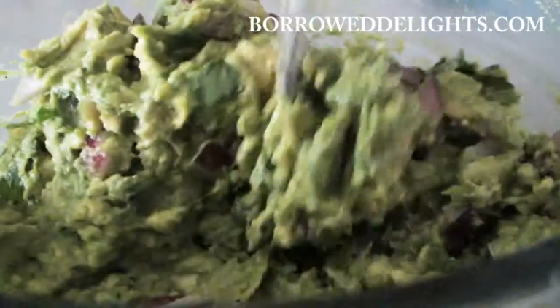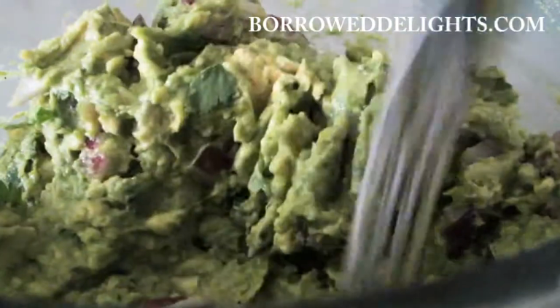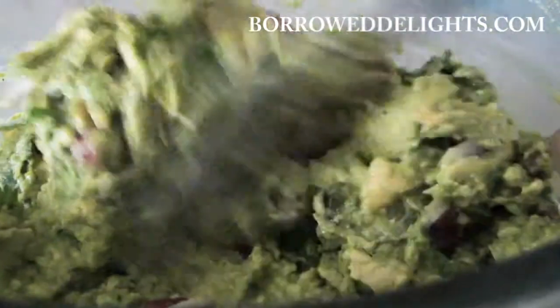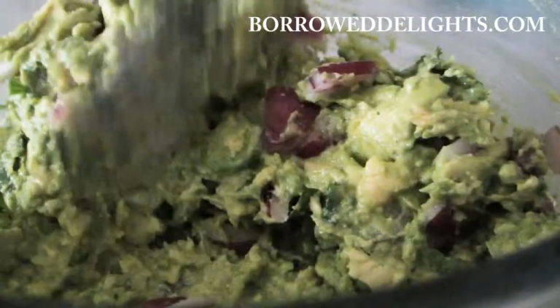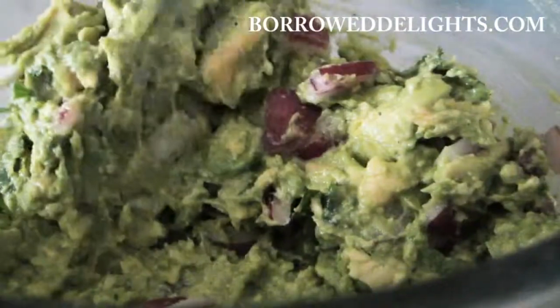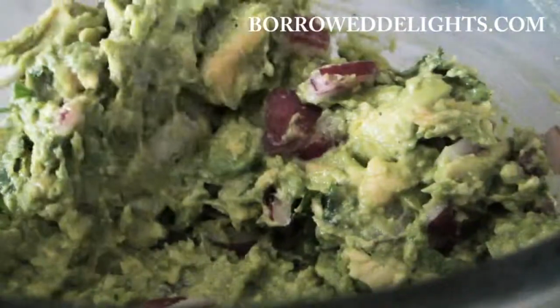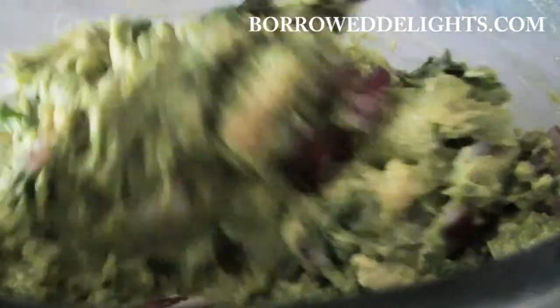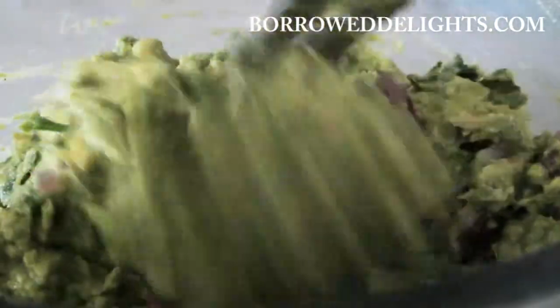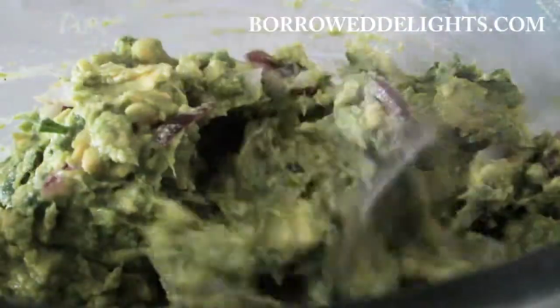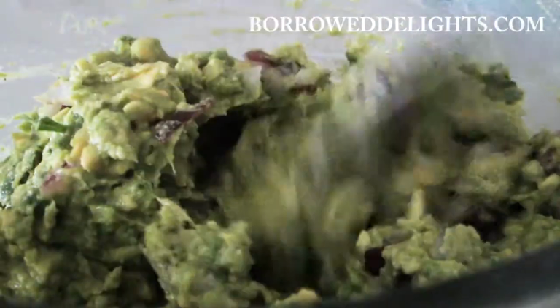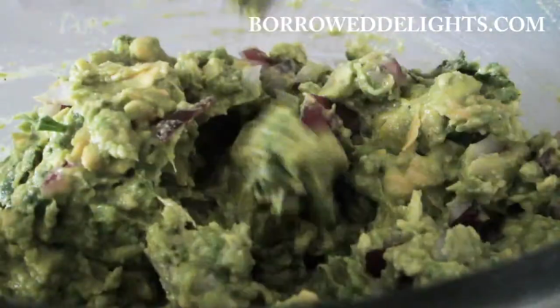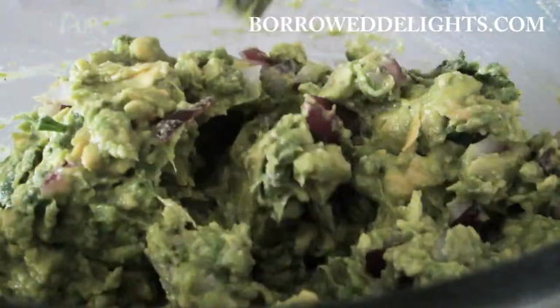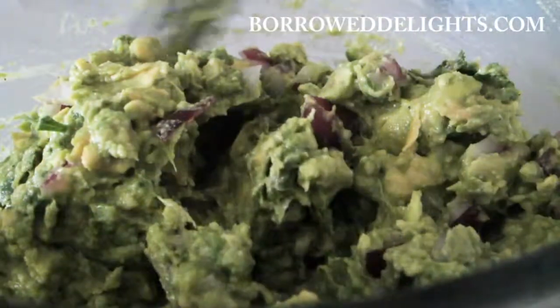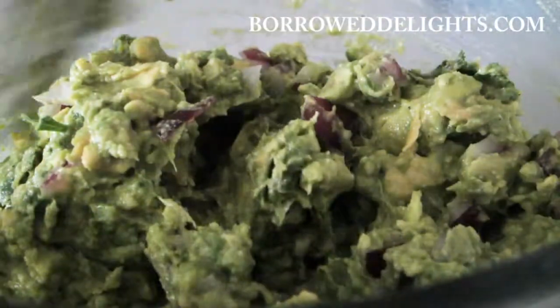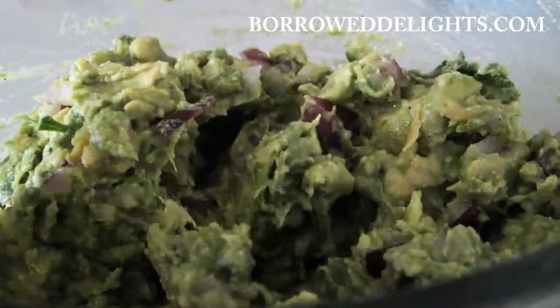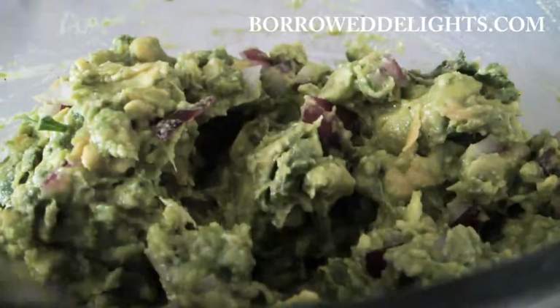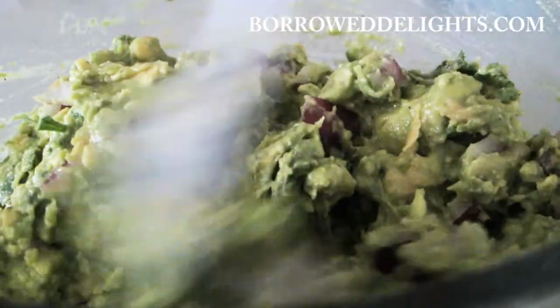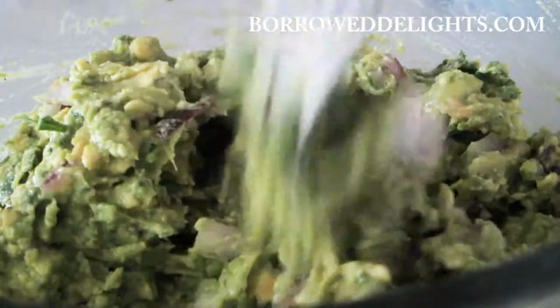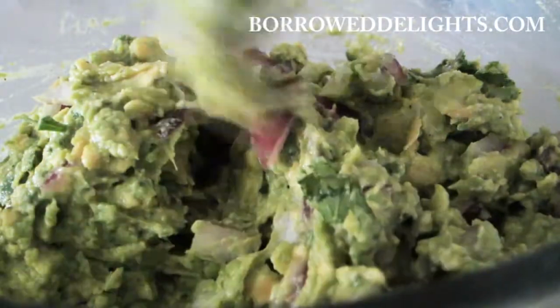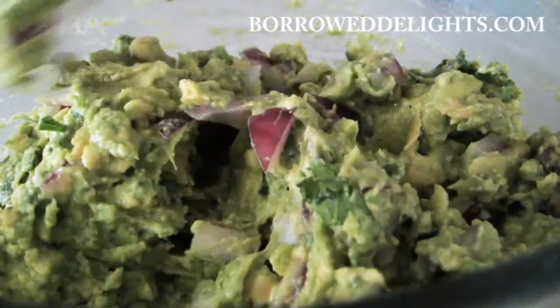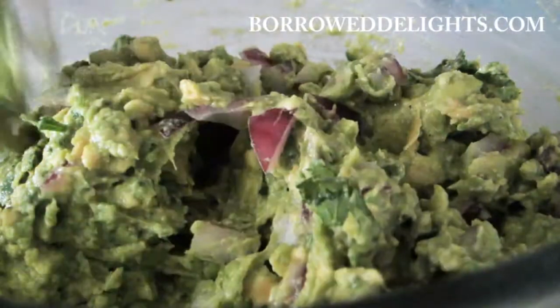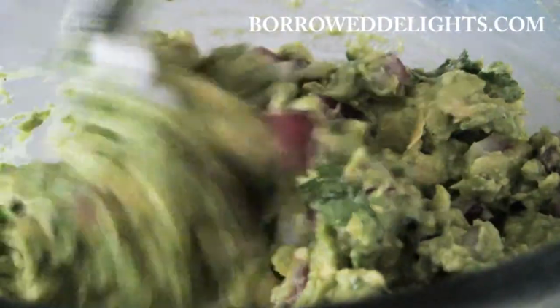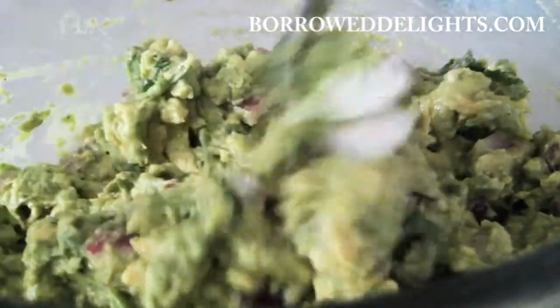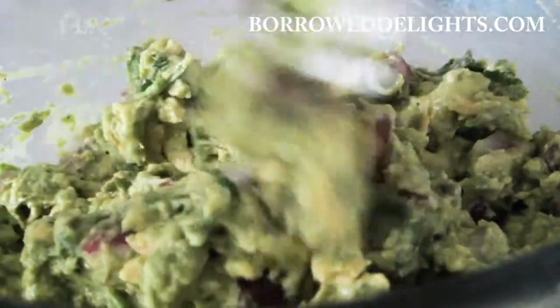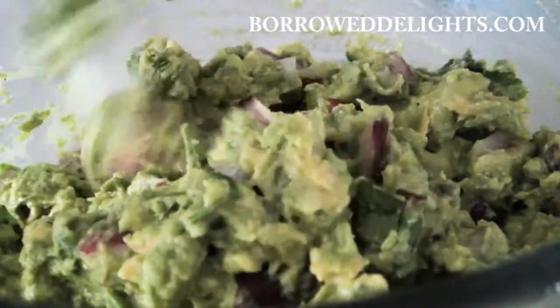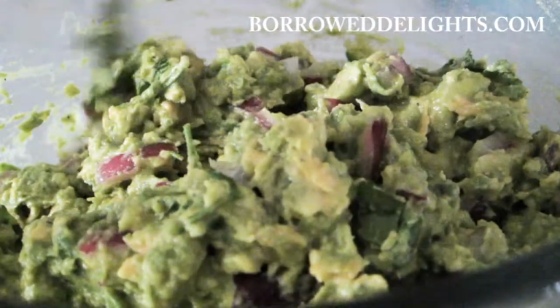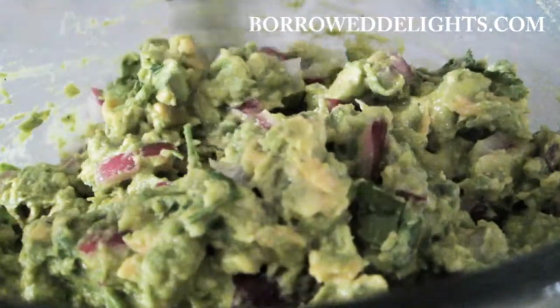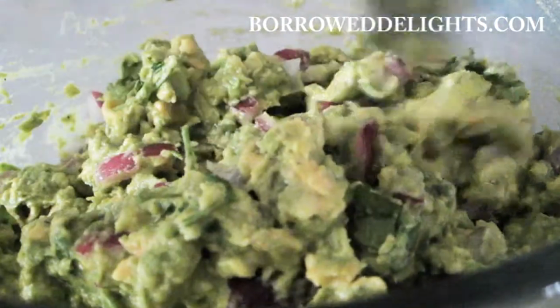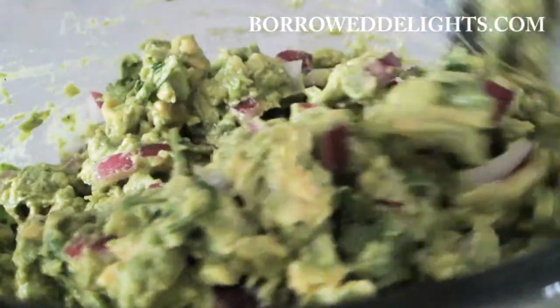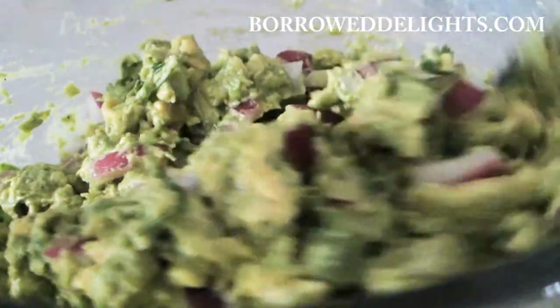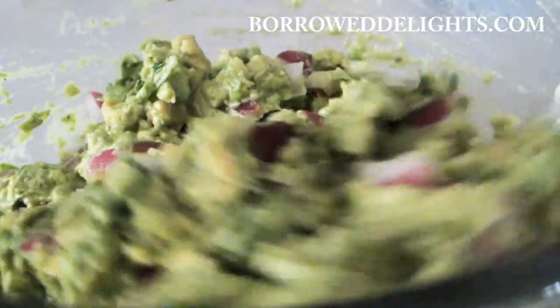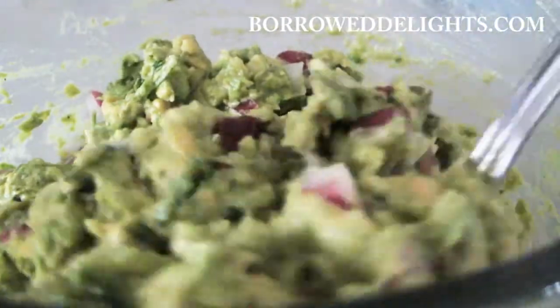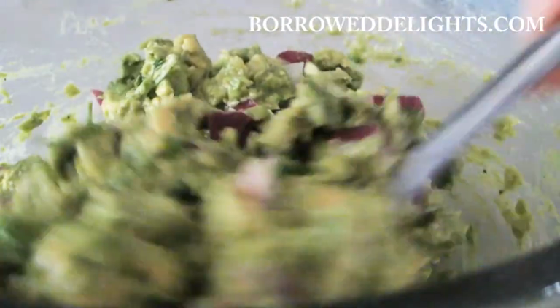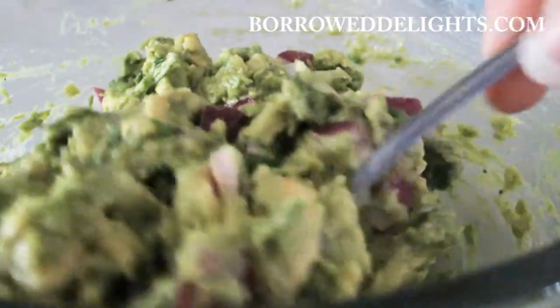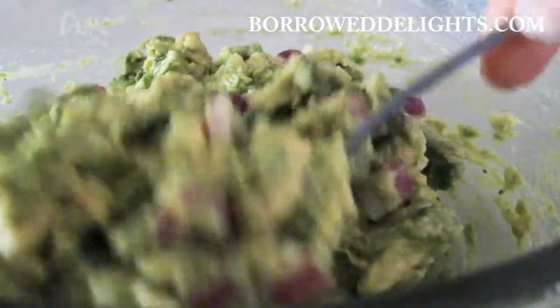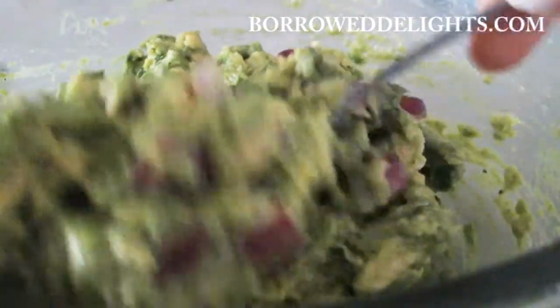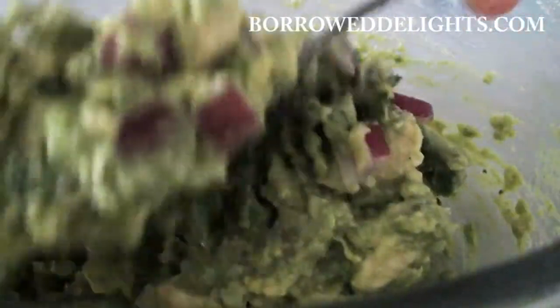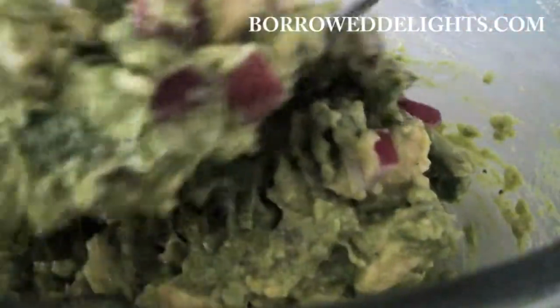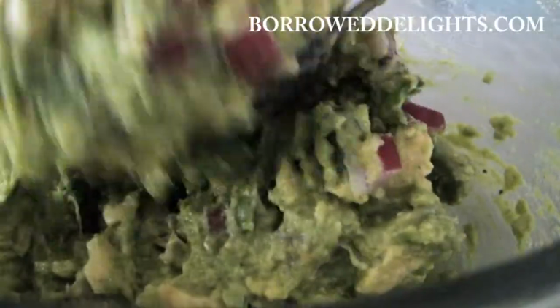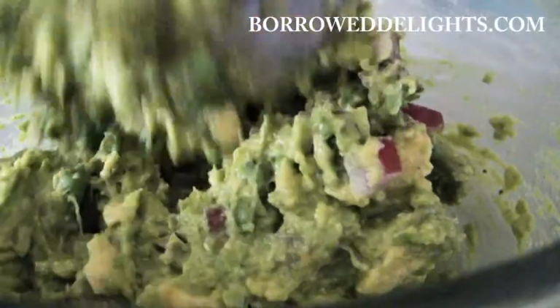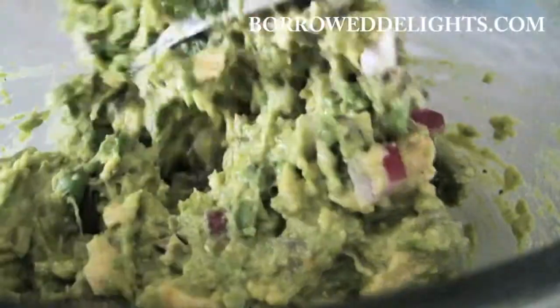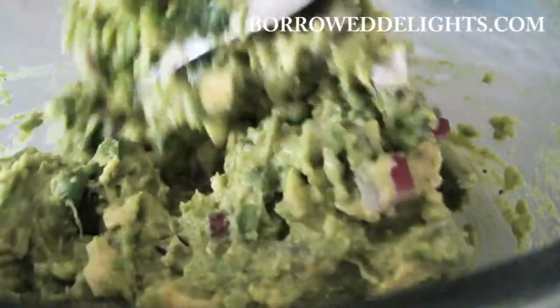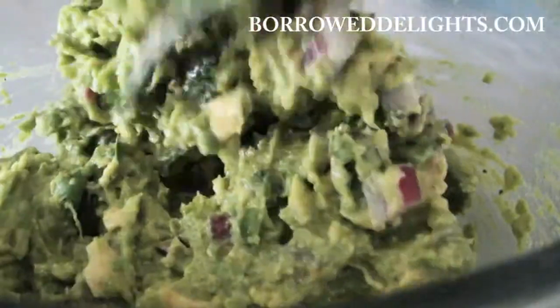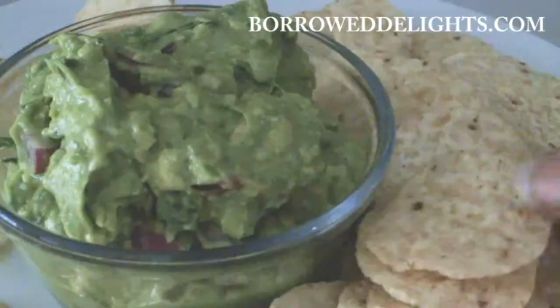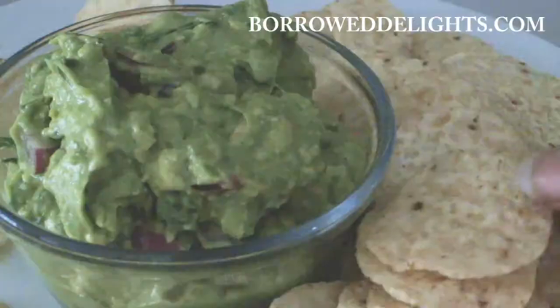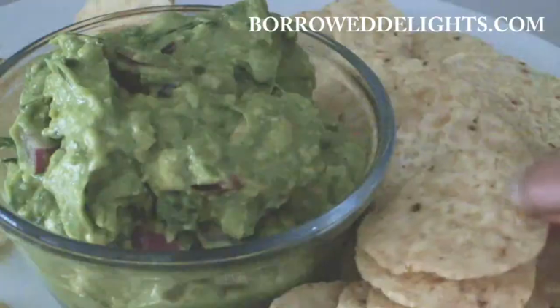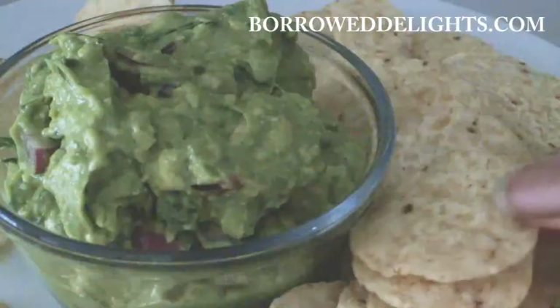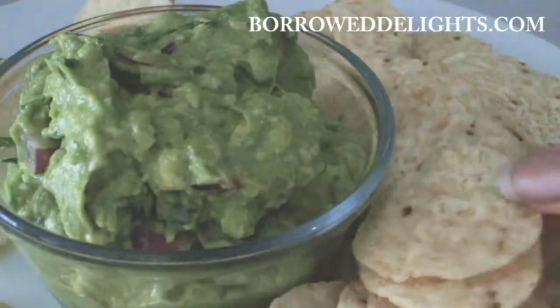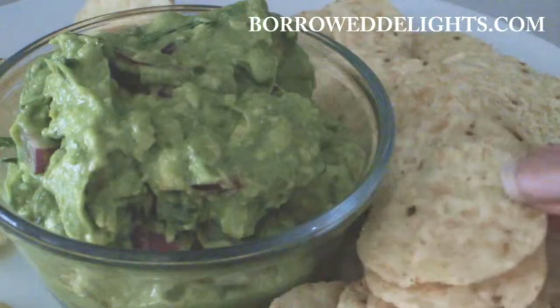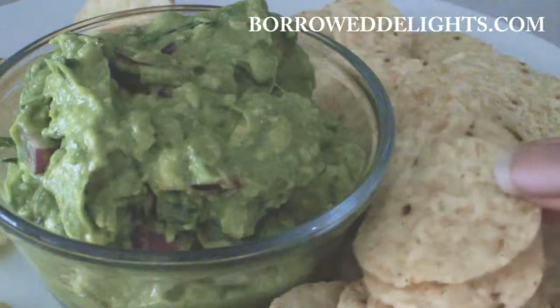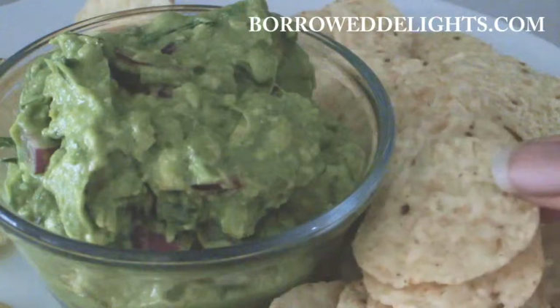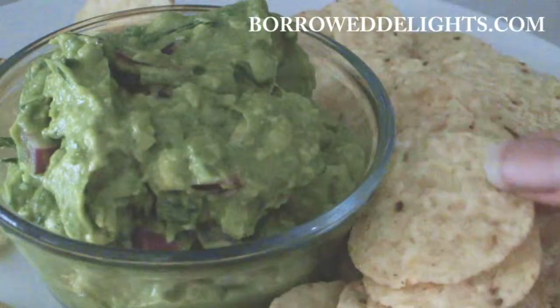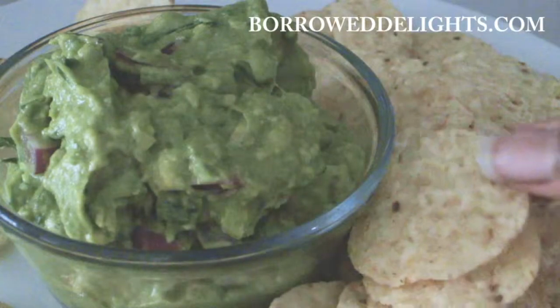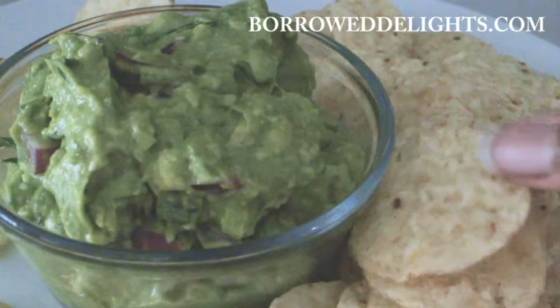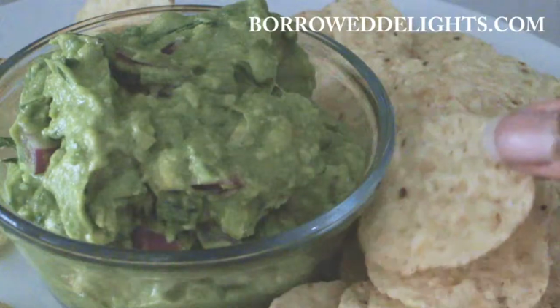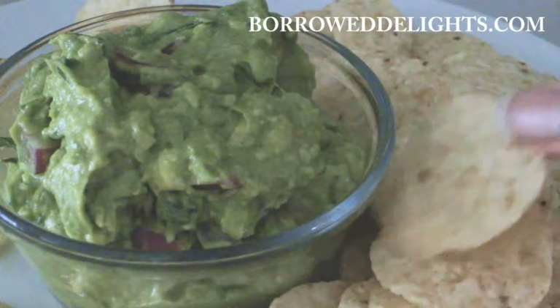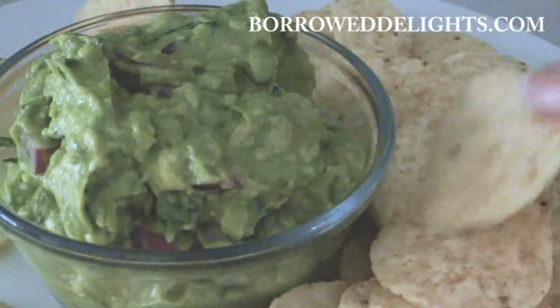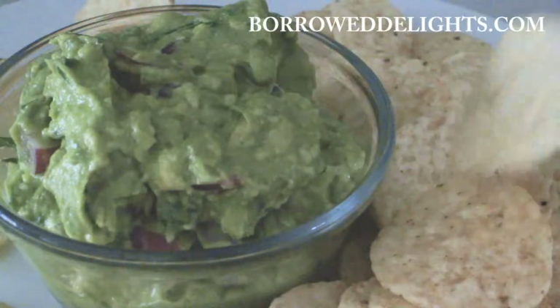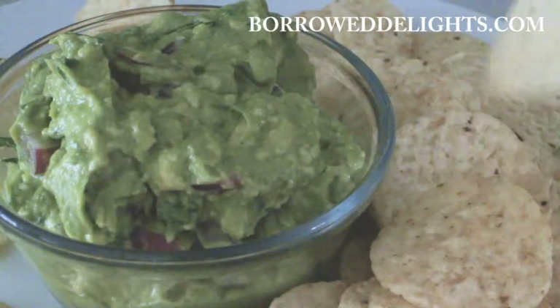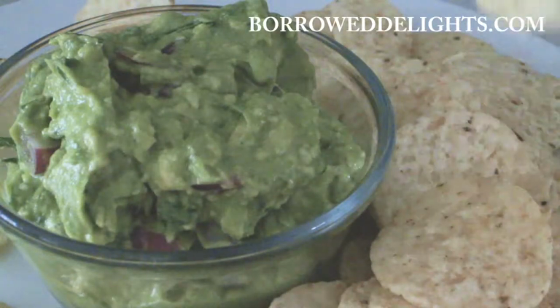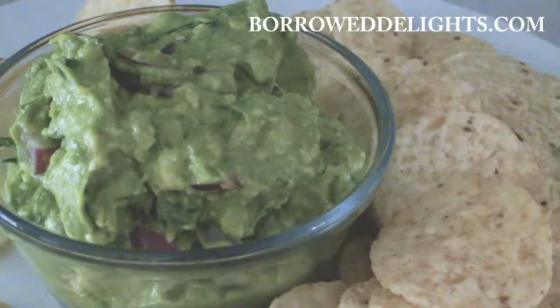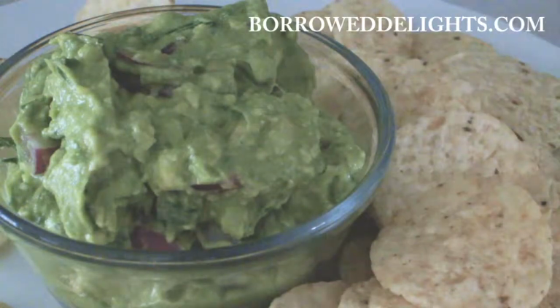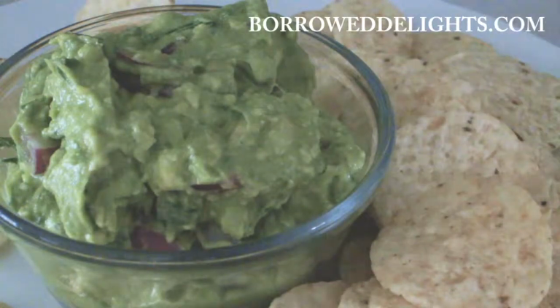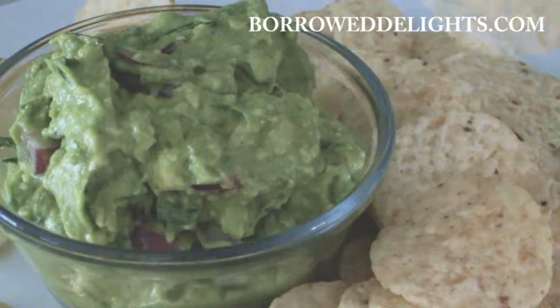You can go ahead and serve this right away; however, I do find that letting it sit for a couple of hours, even overnight, makes the best guacamole.